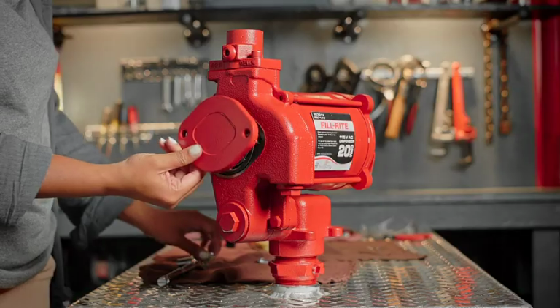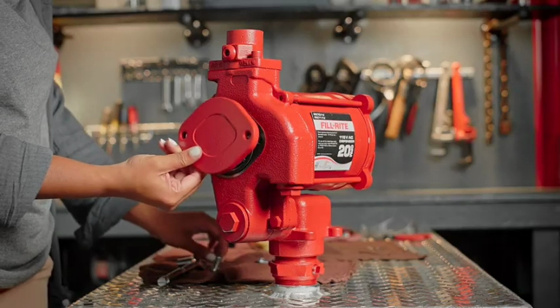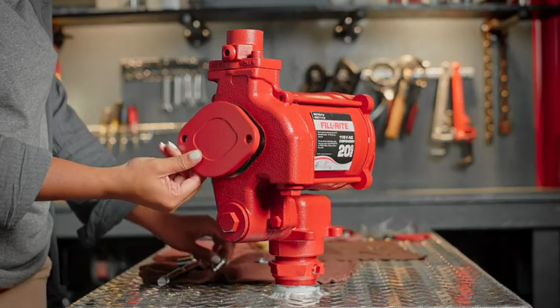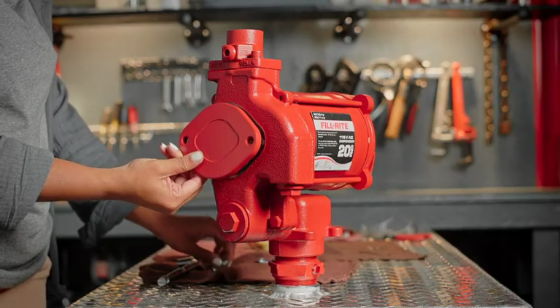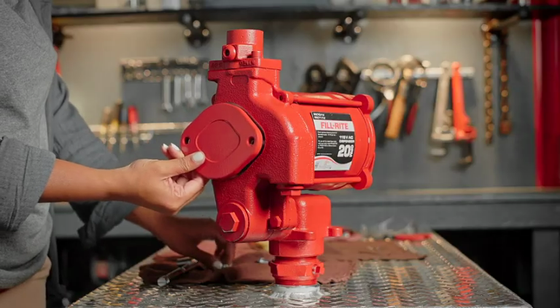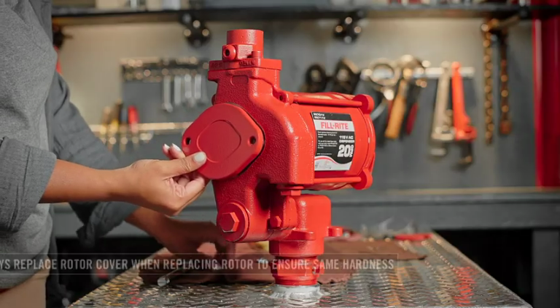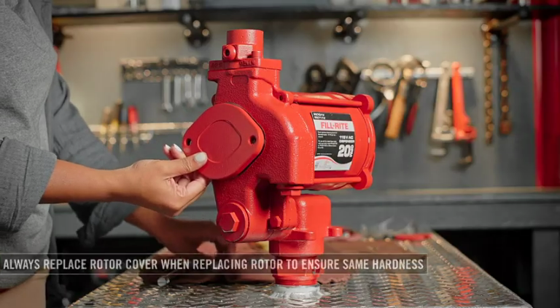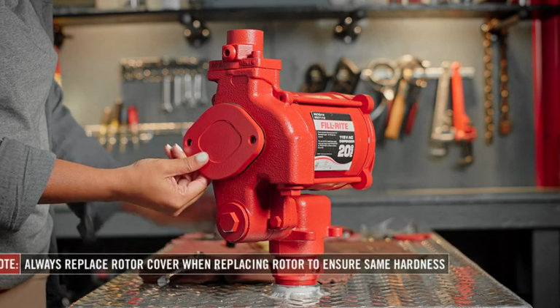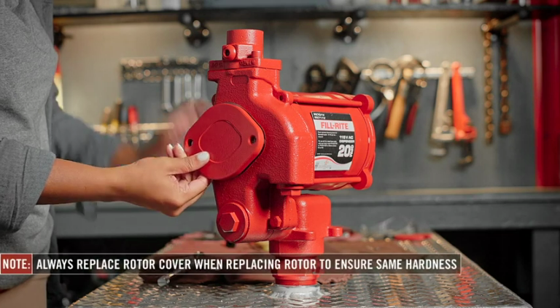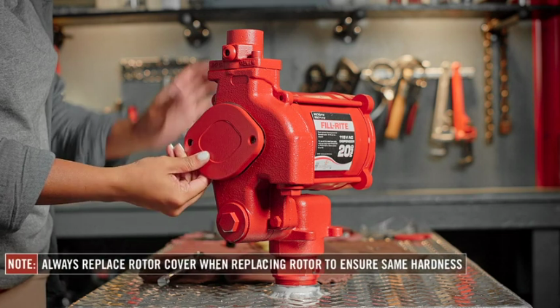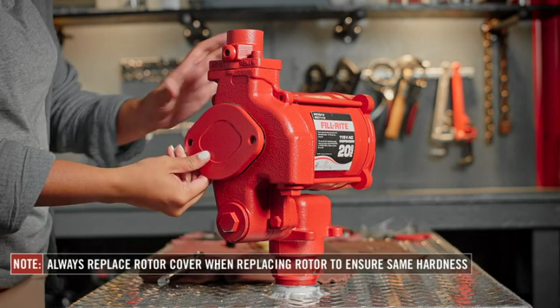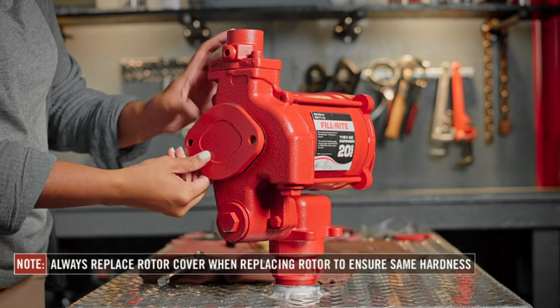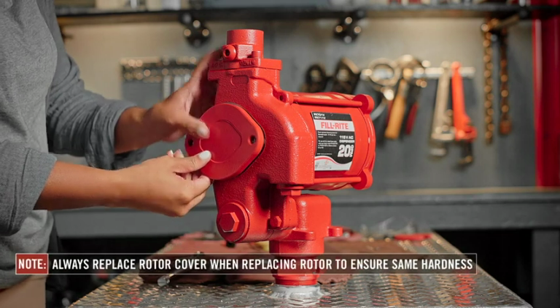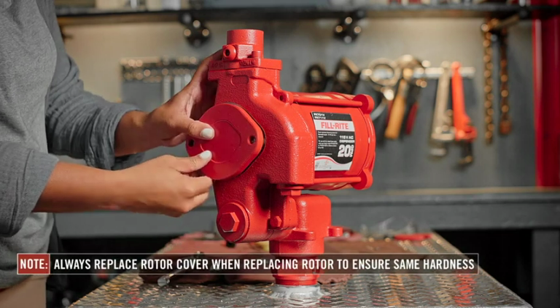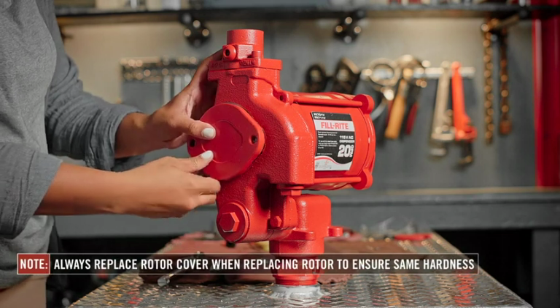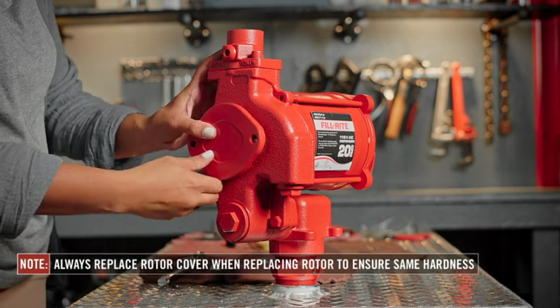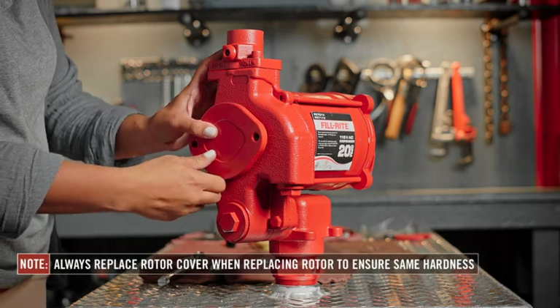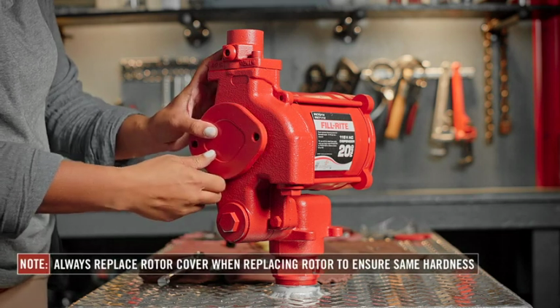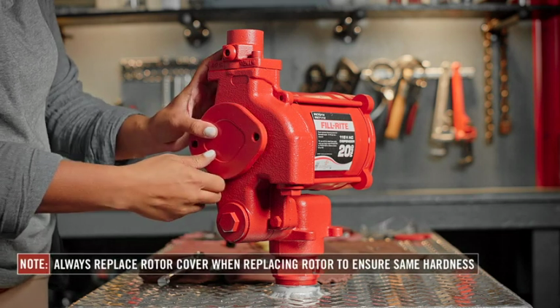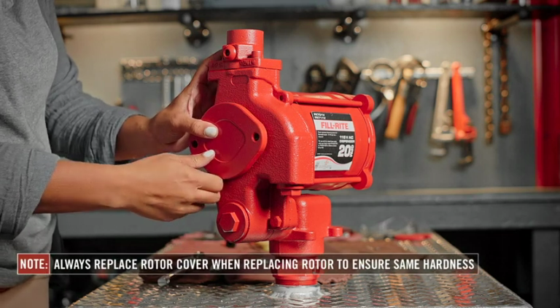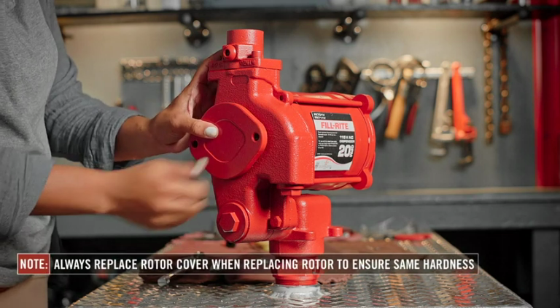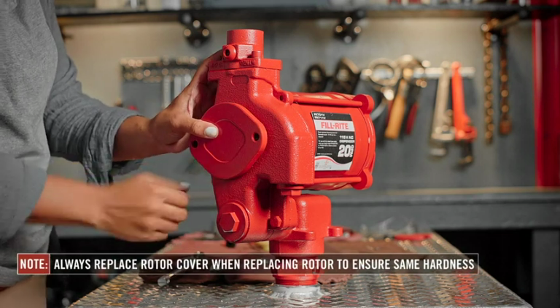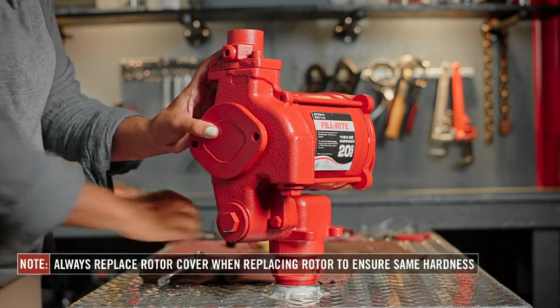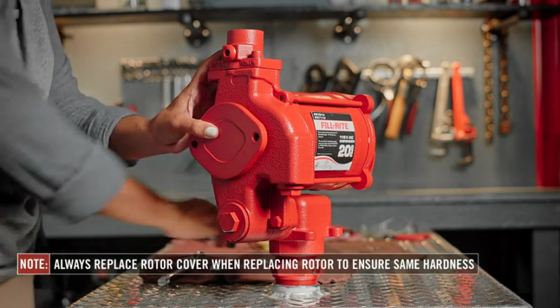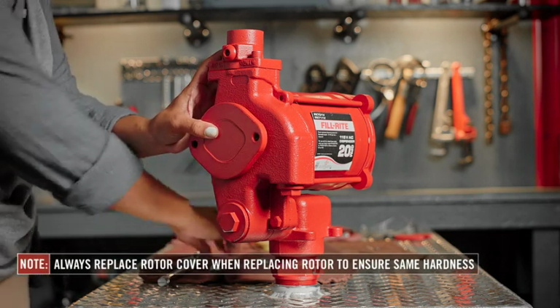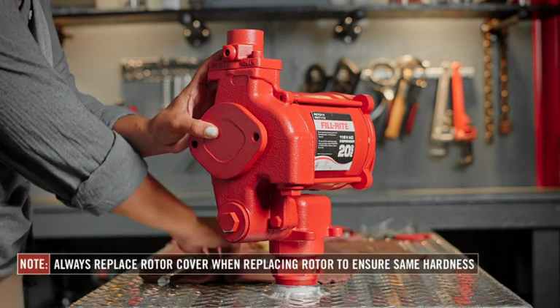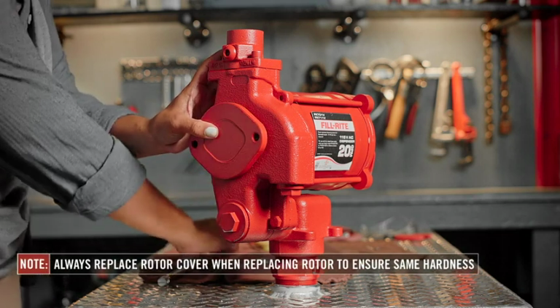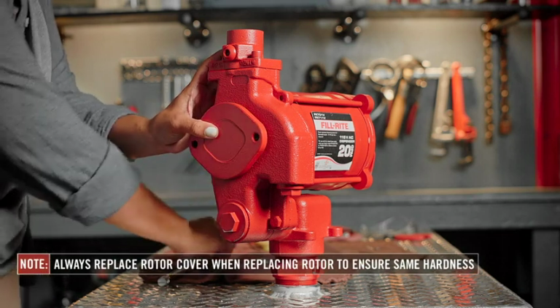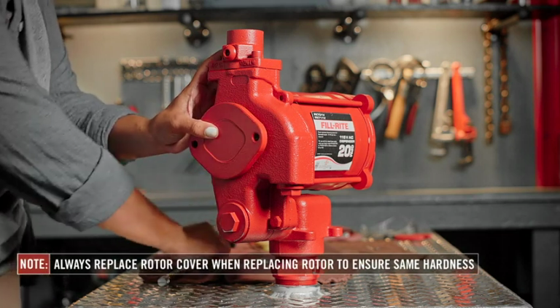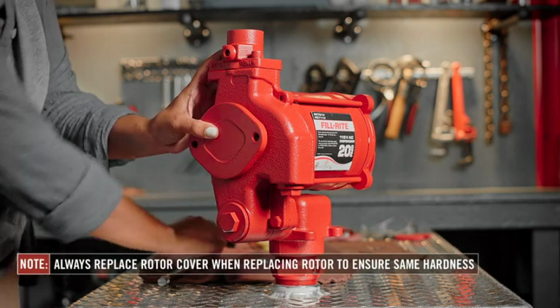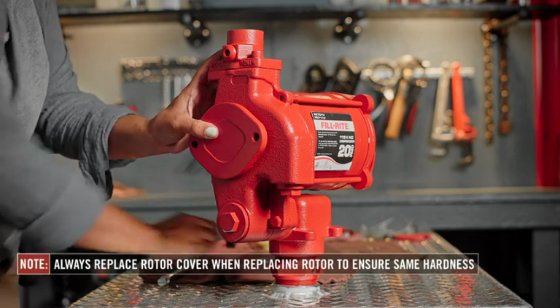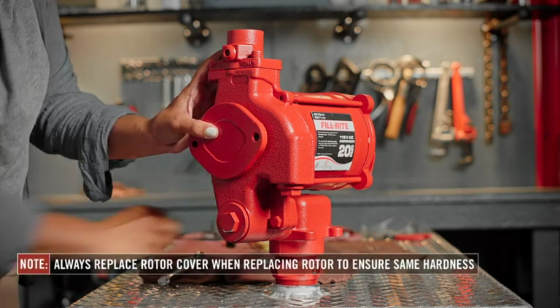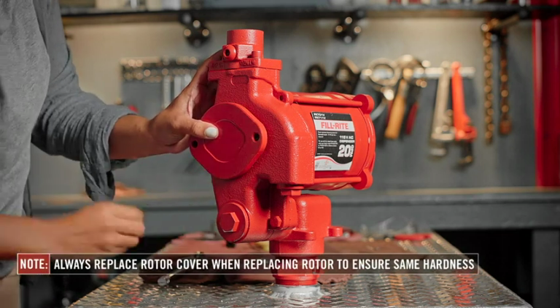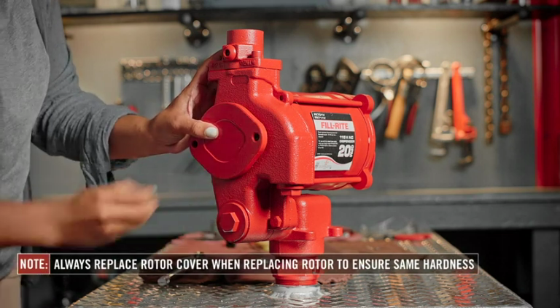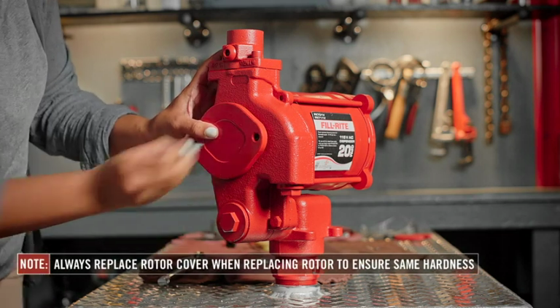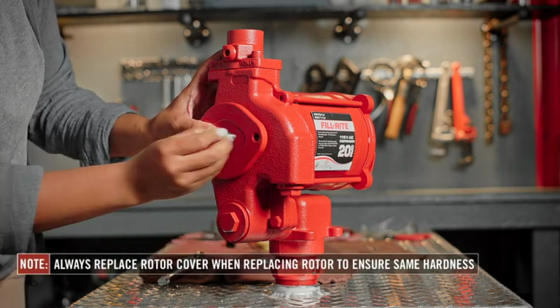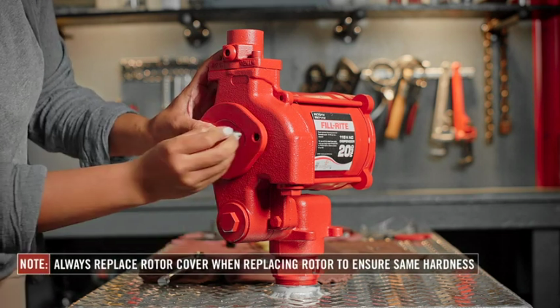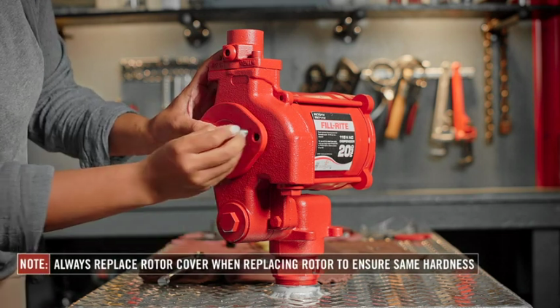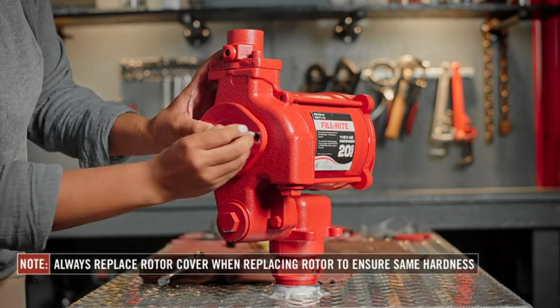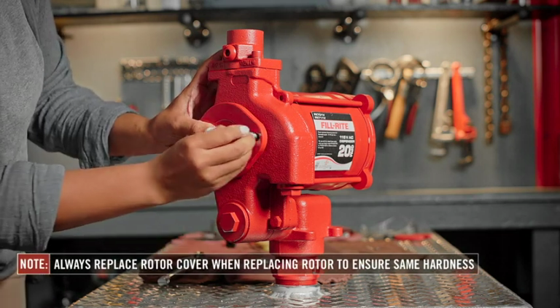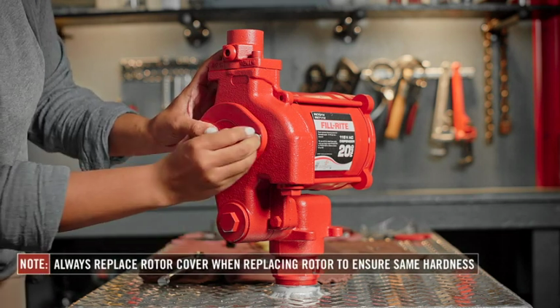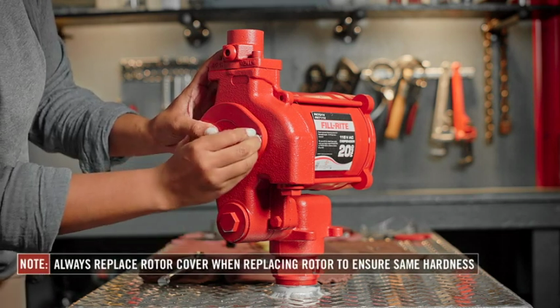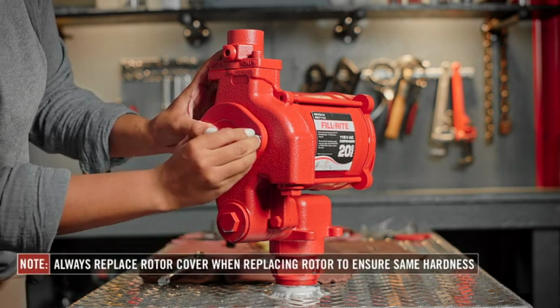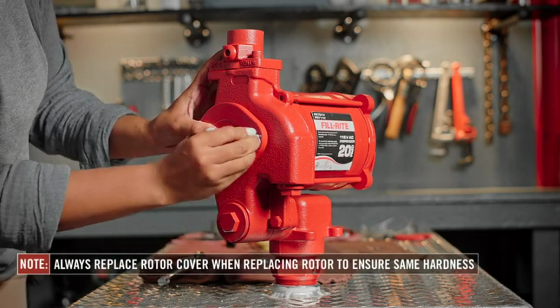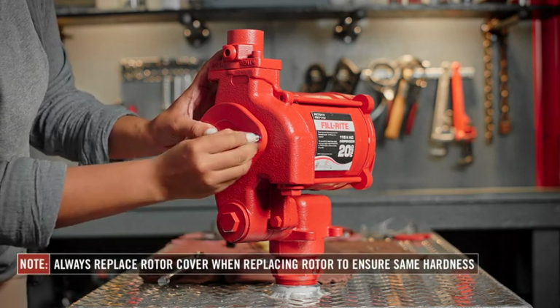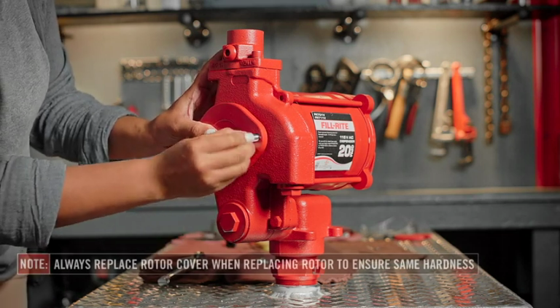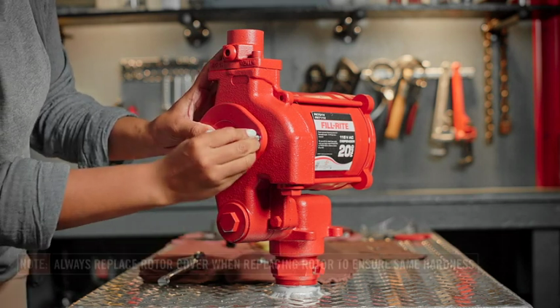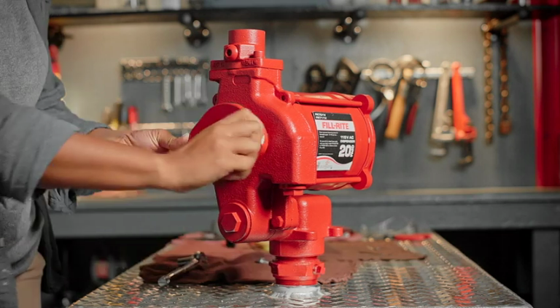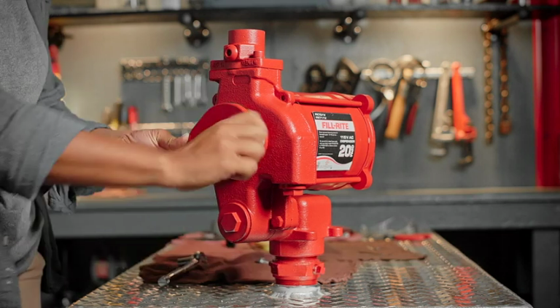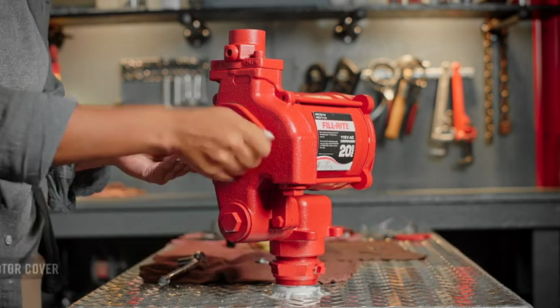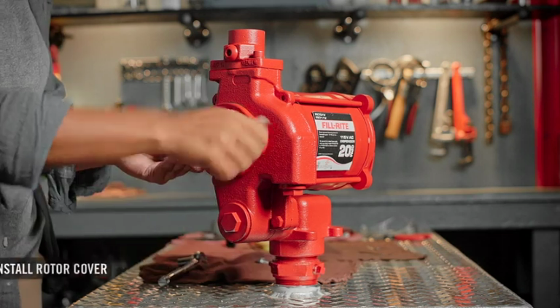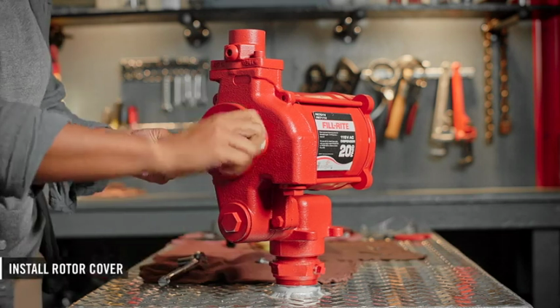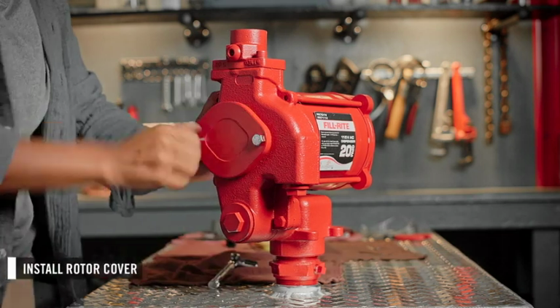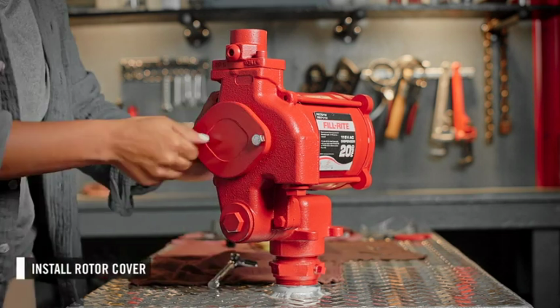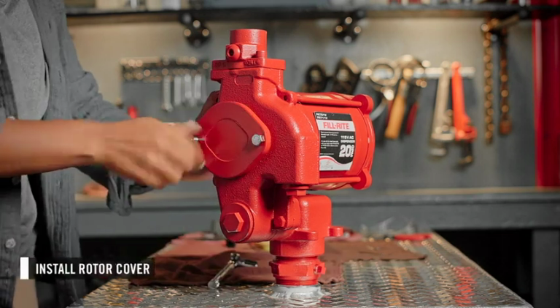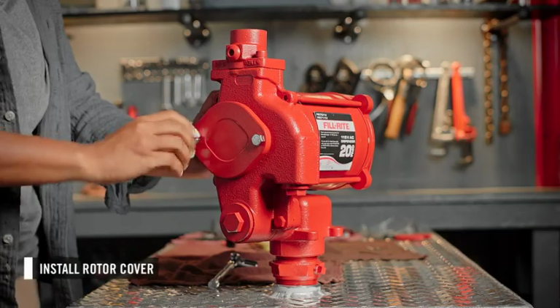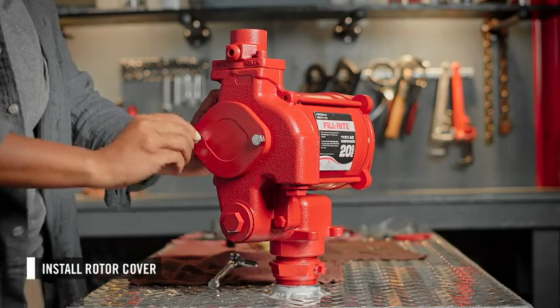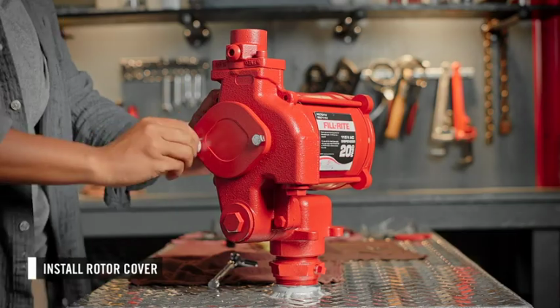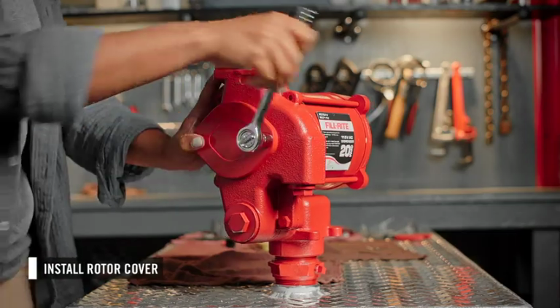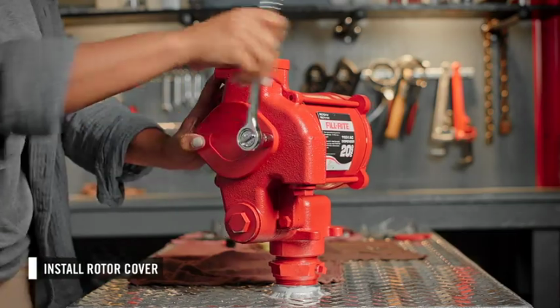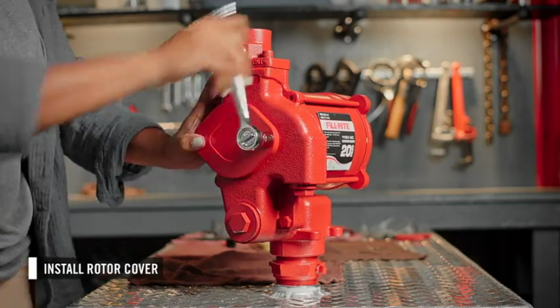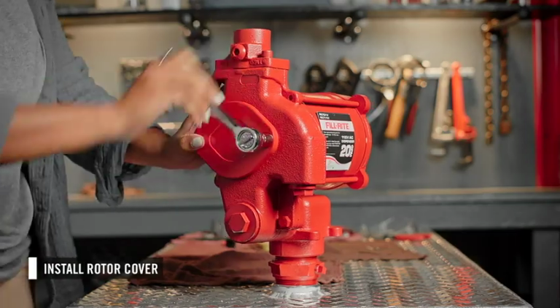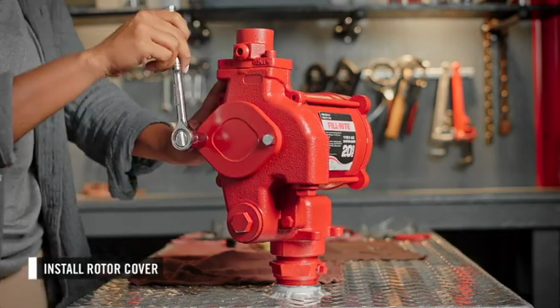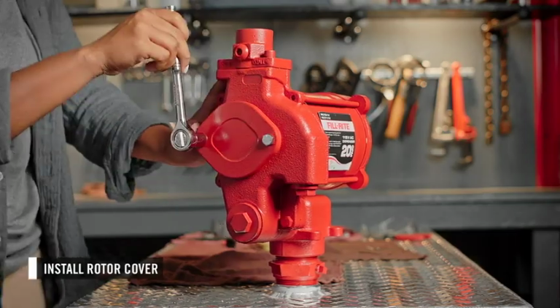Anytime the rotor is replaced, the rotor cover should be replaced as well to ensure they are the same hardness. Then you can install the rotor cover.